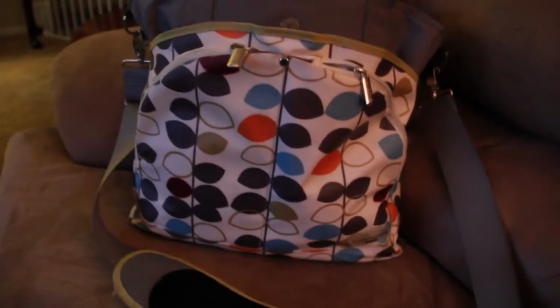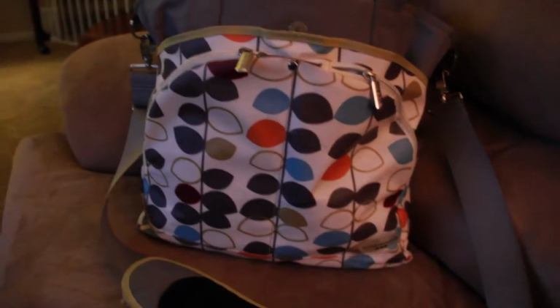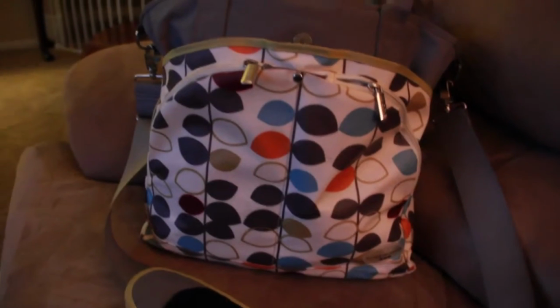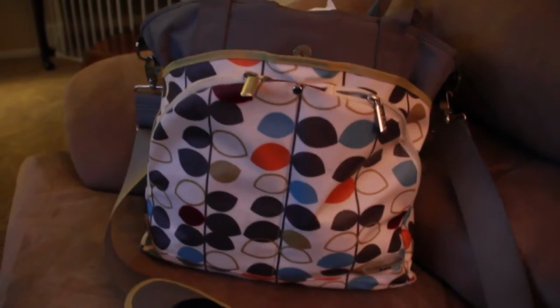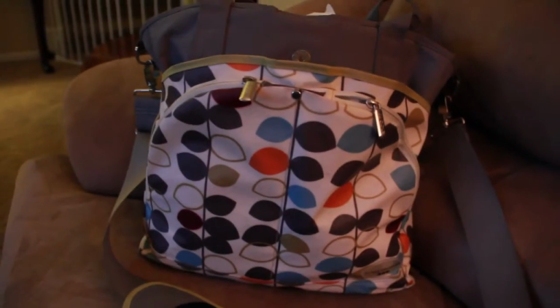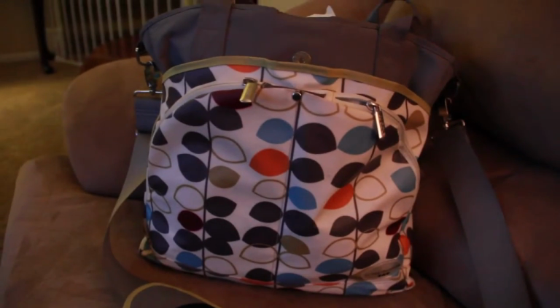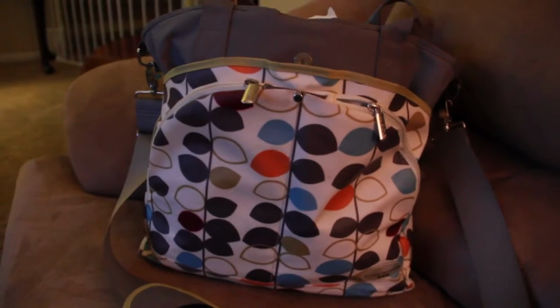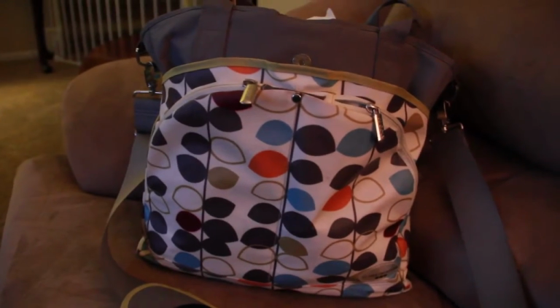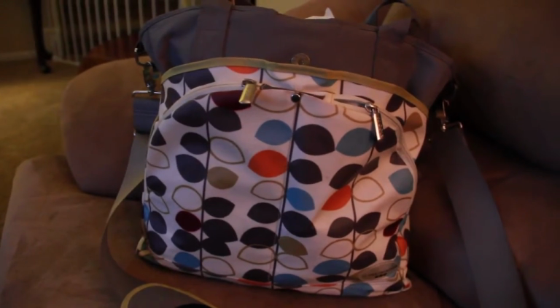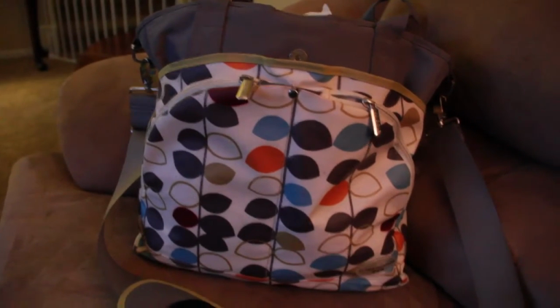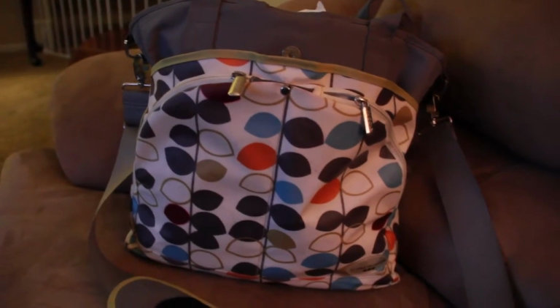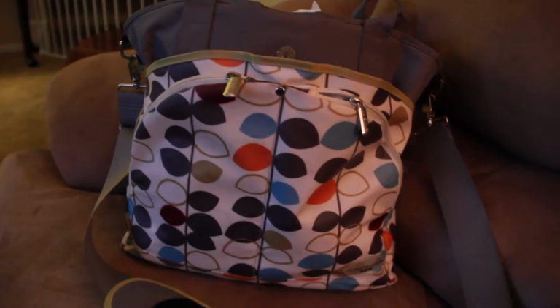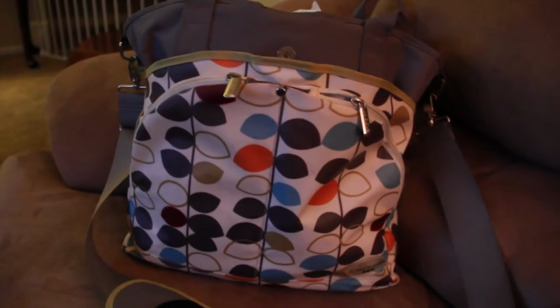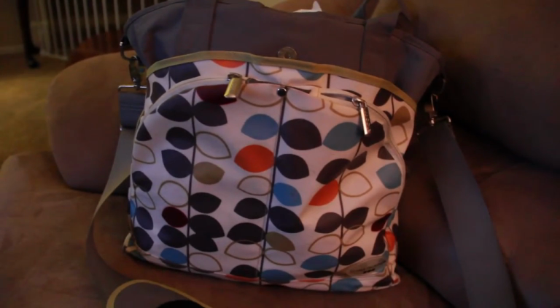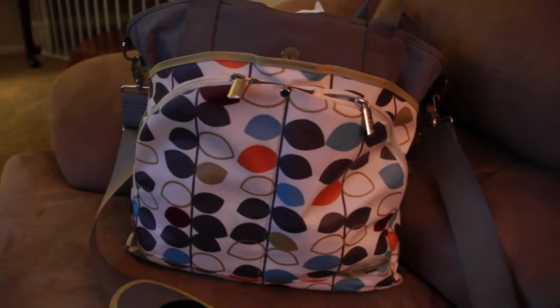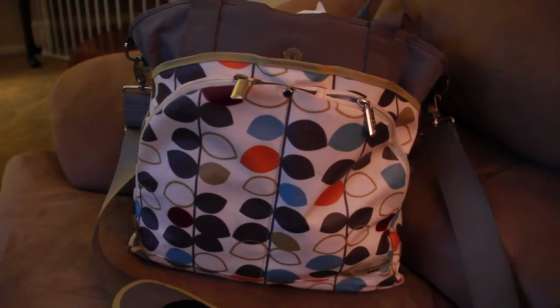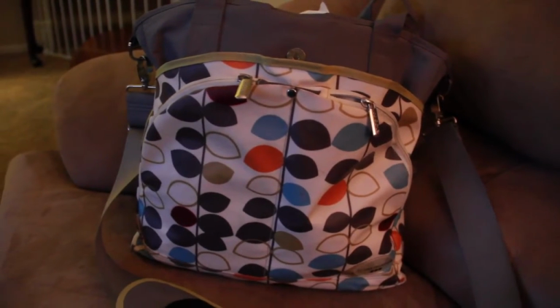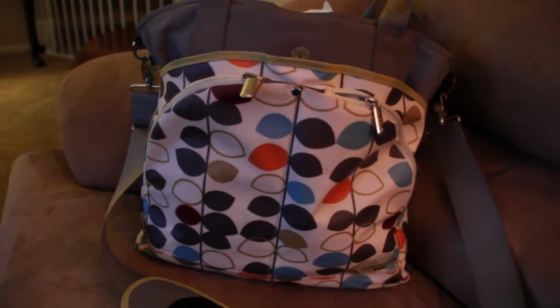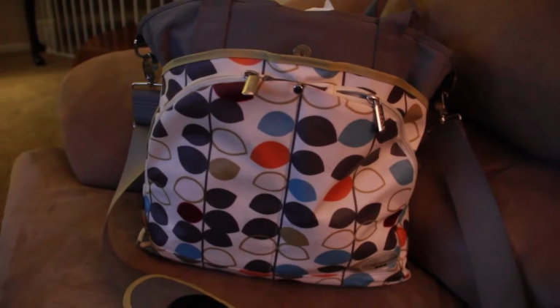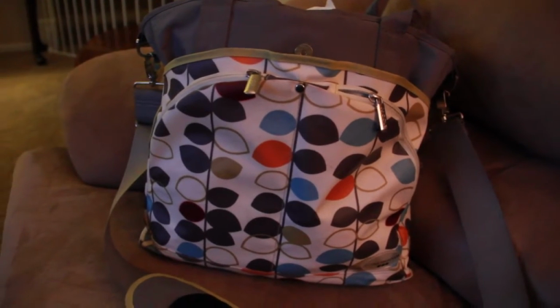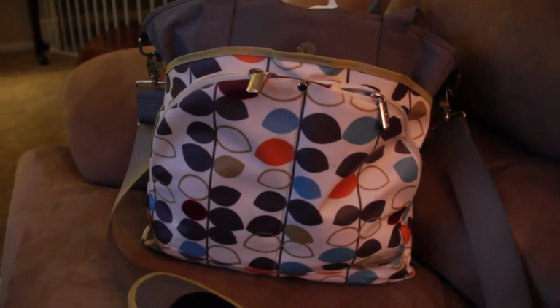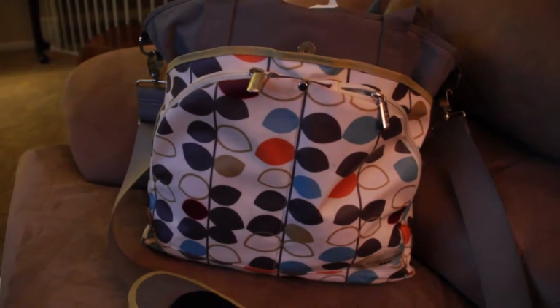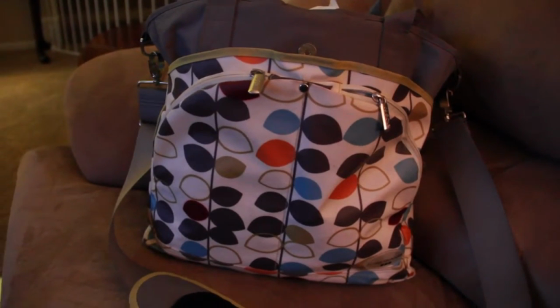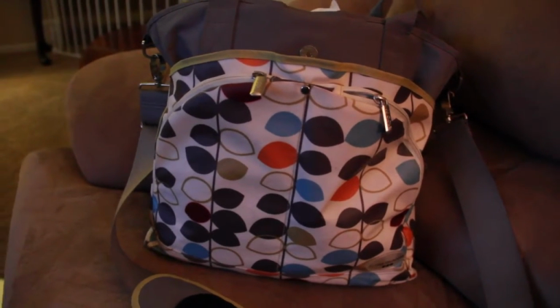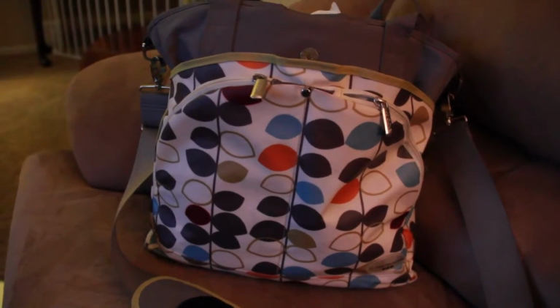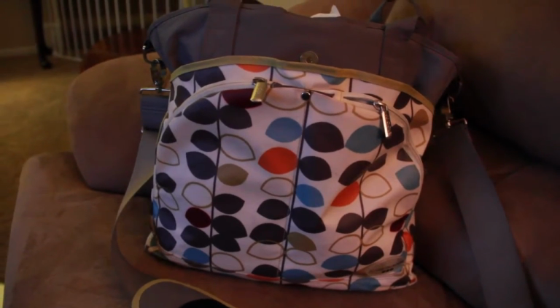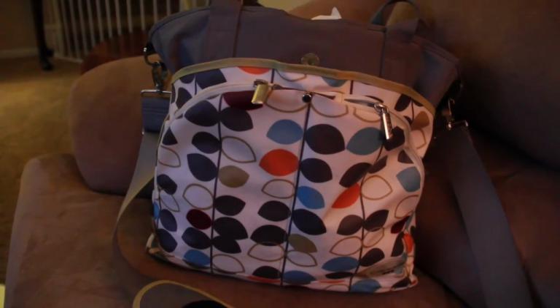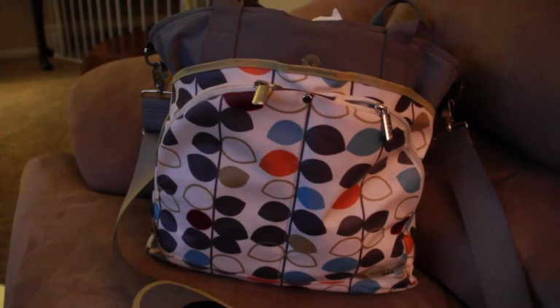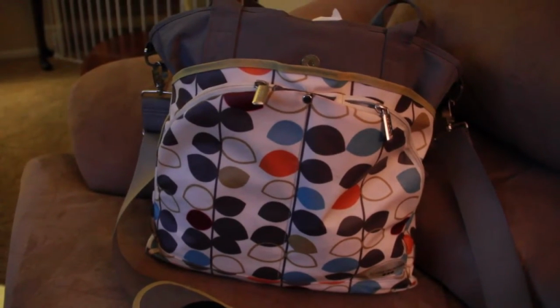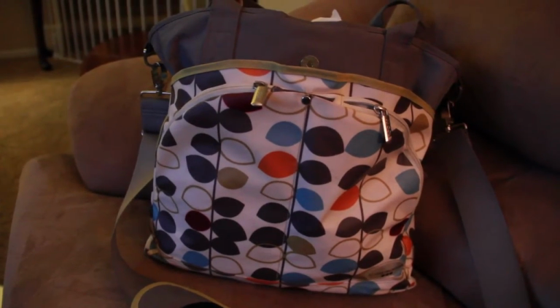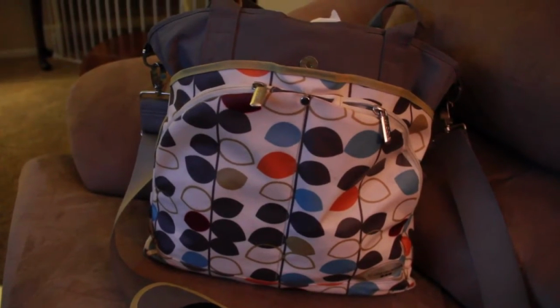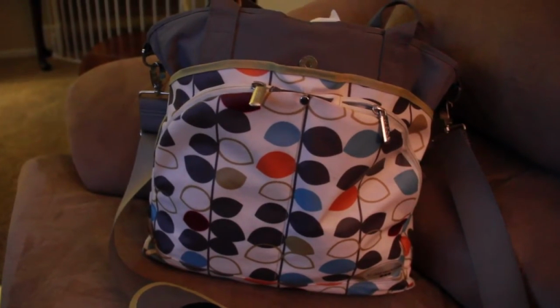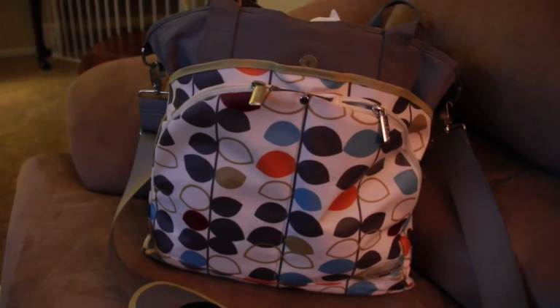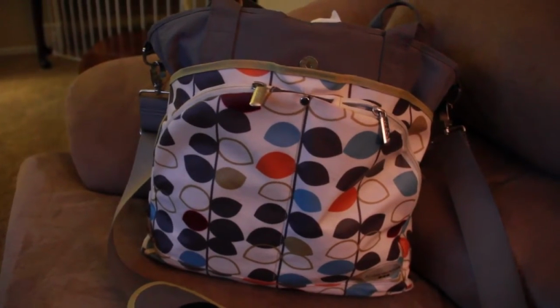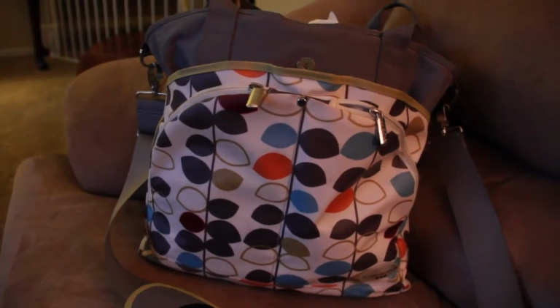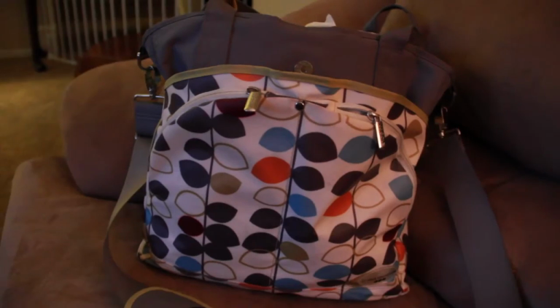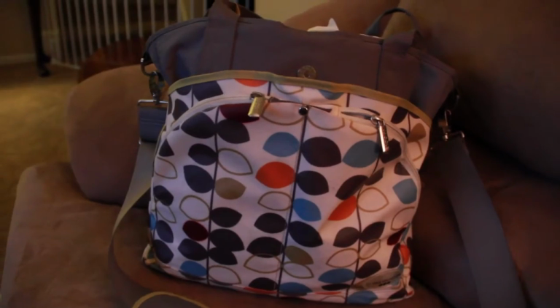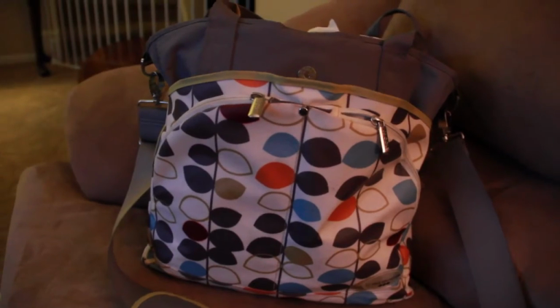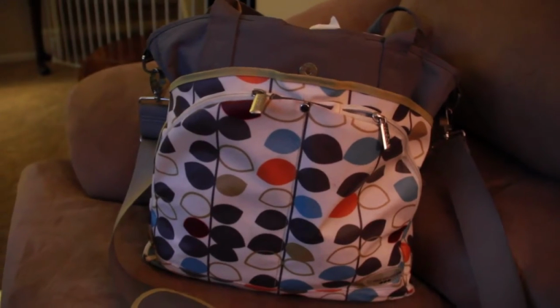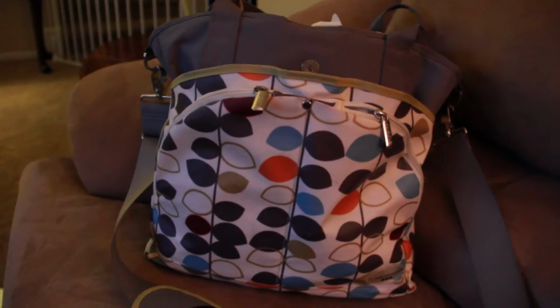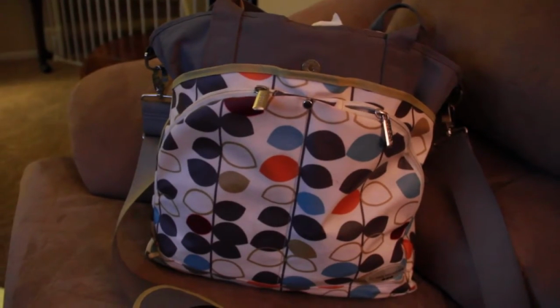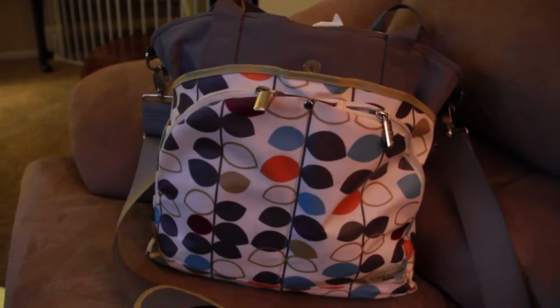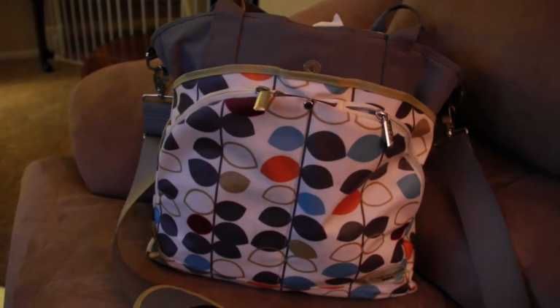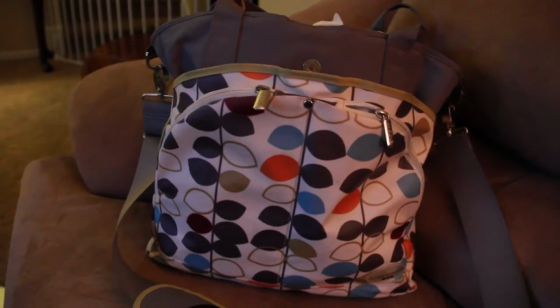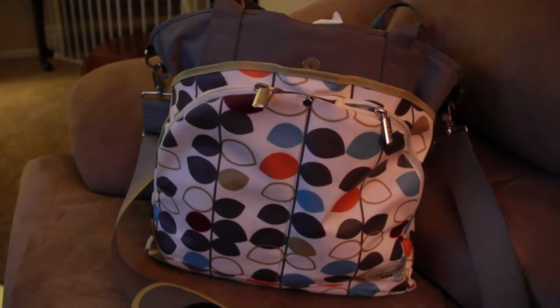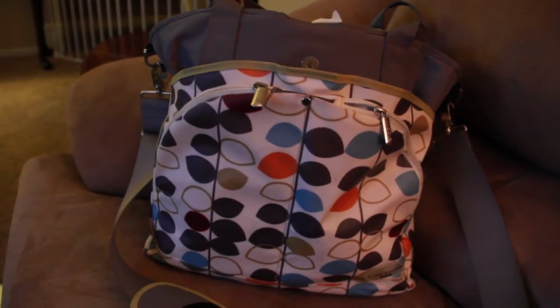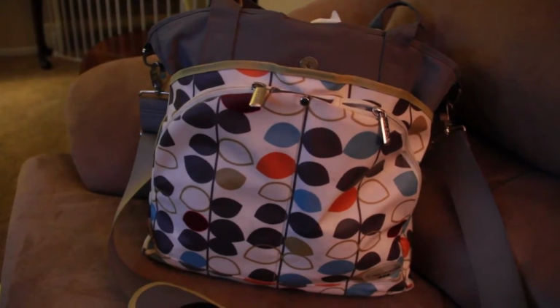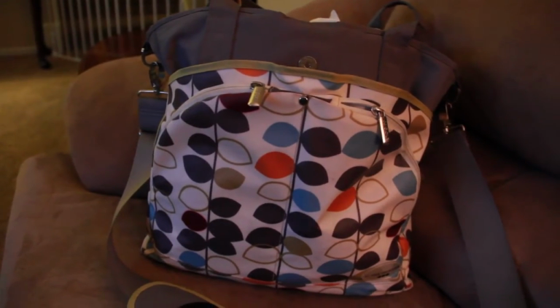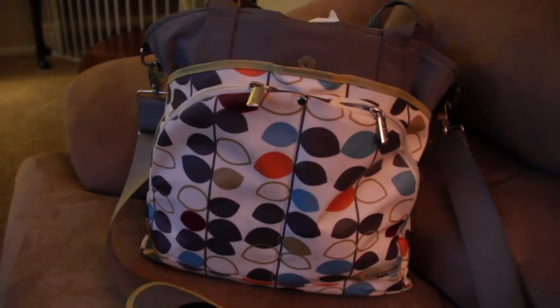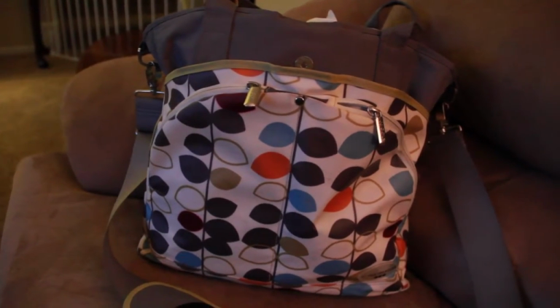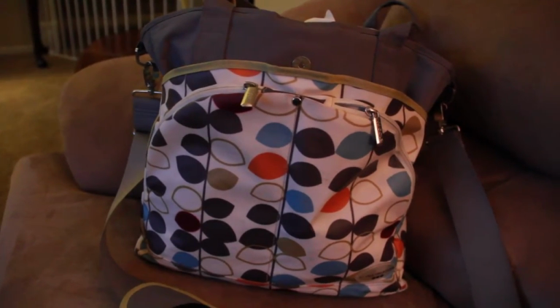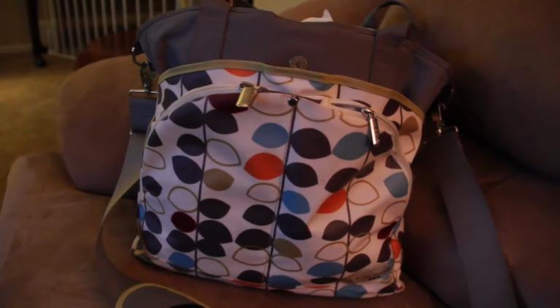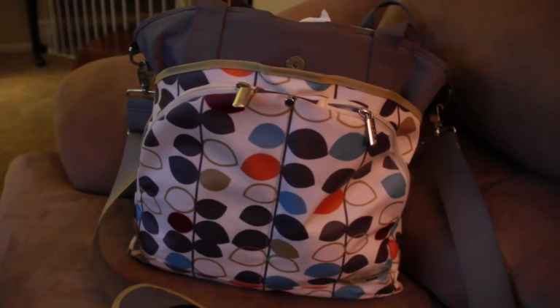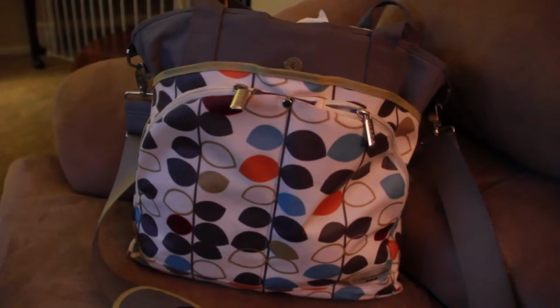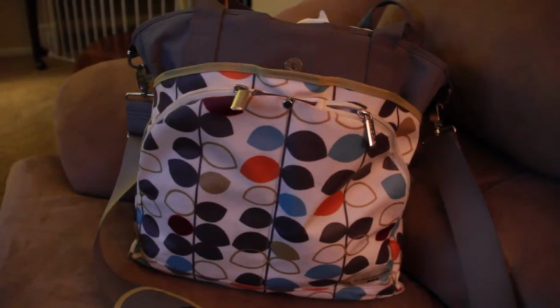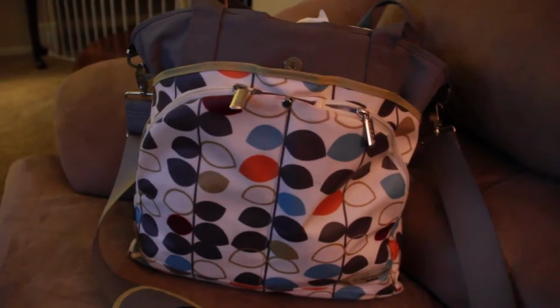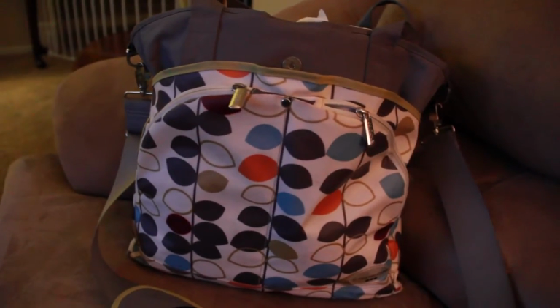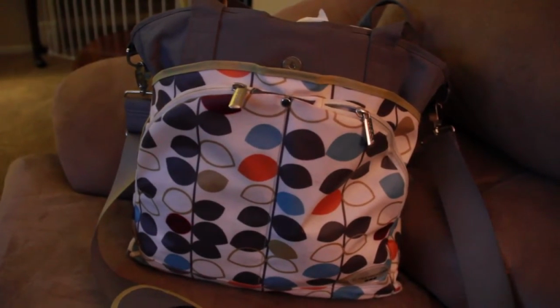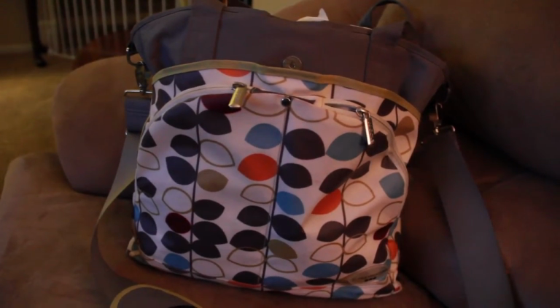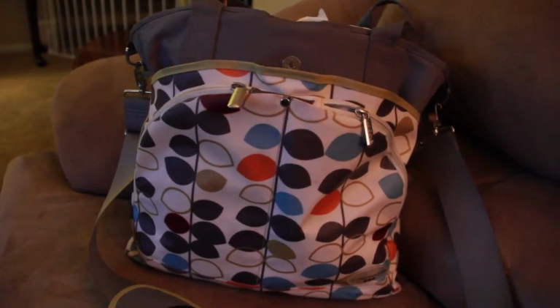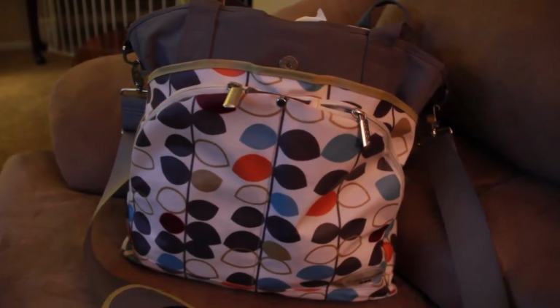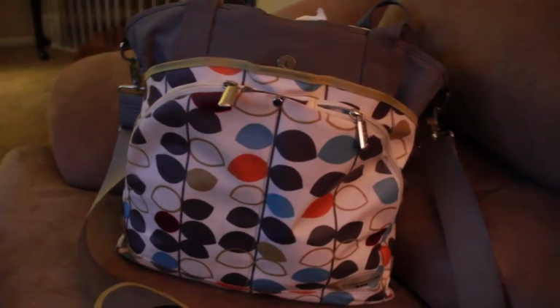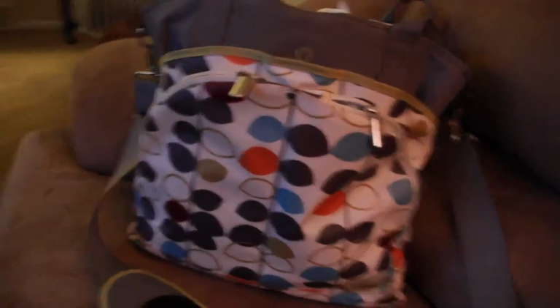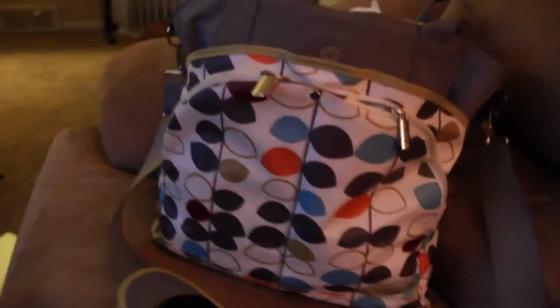I have a JJ Cole diaper bag that I purchased at Babies R Us. I used a 20% off coupon when I purchased it.